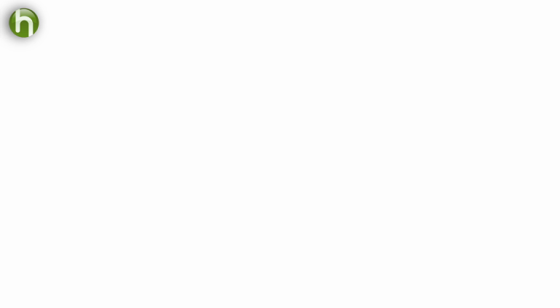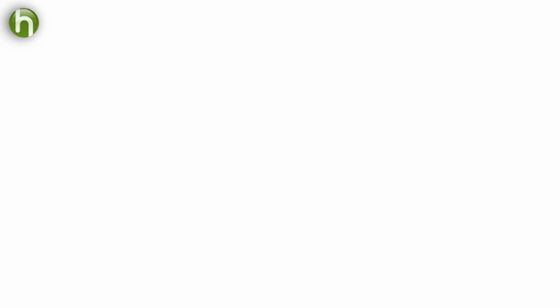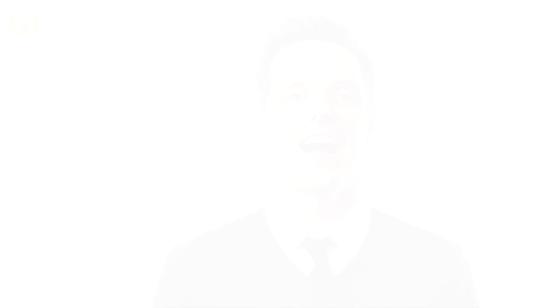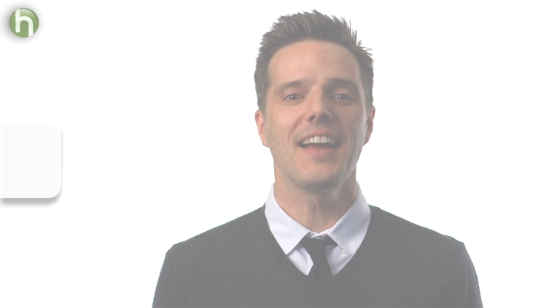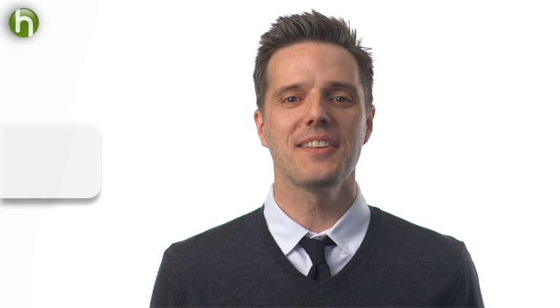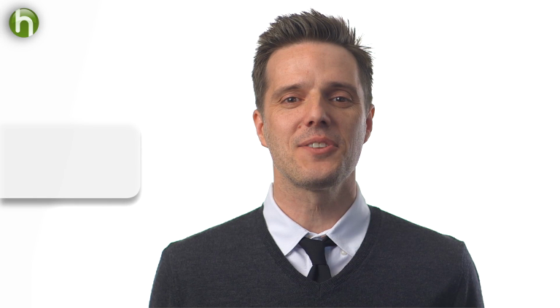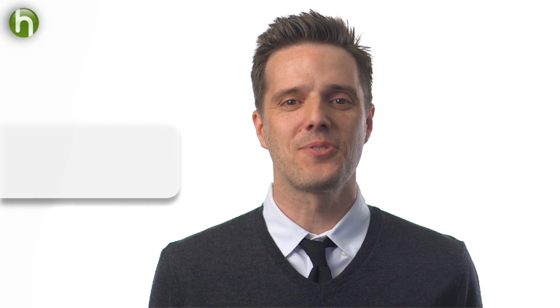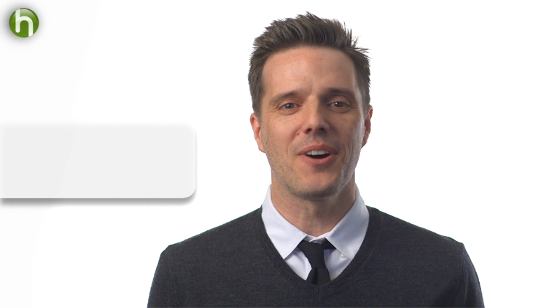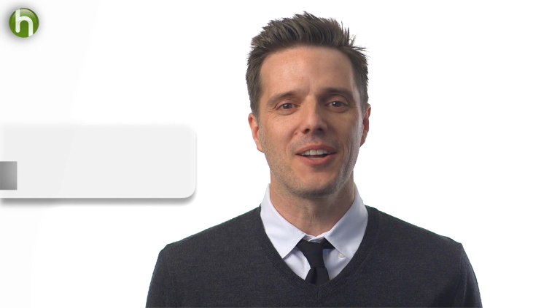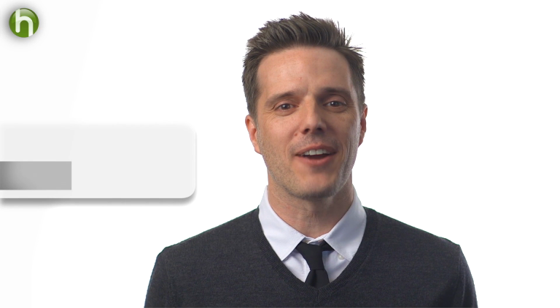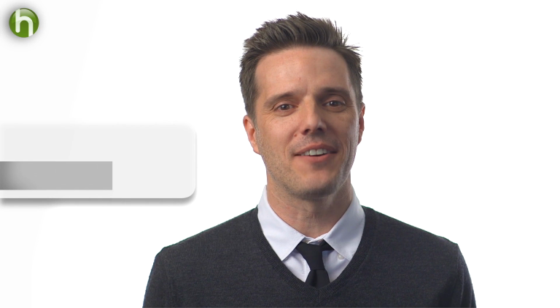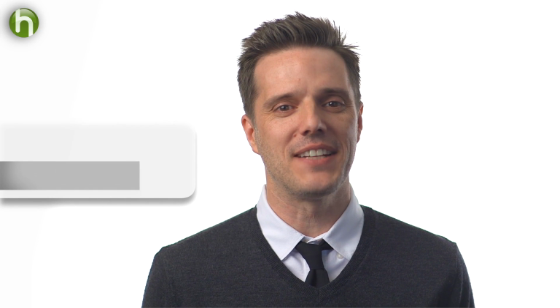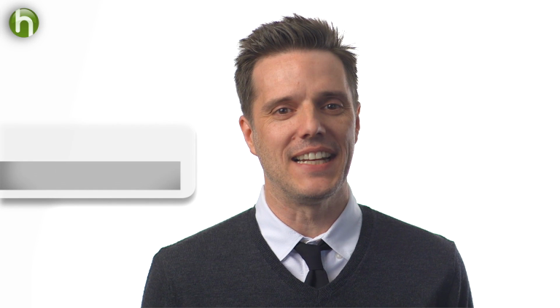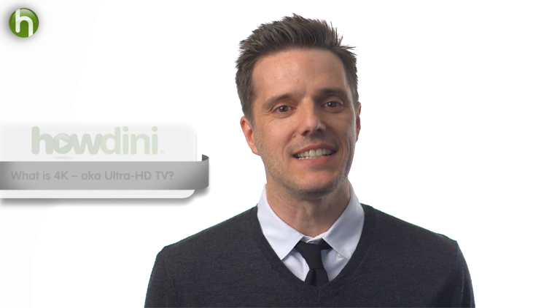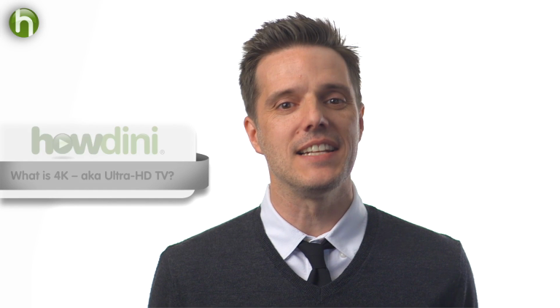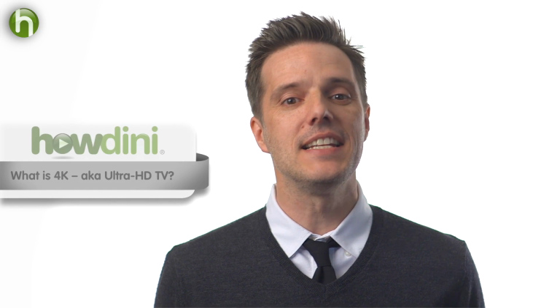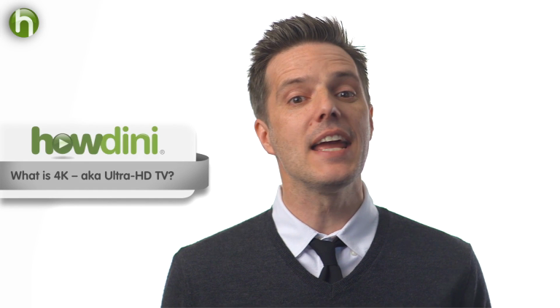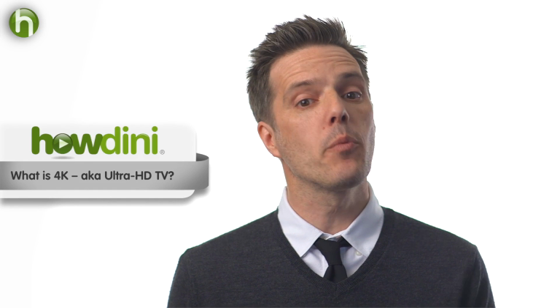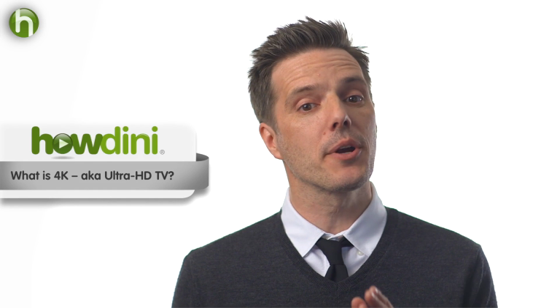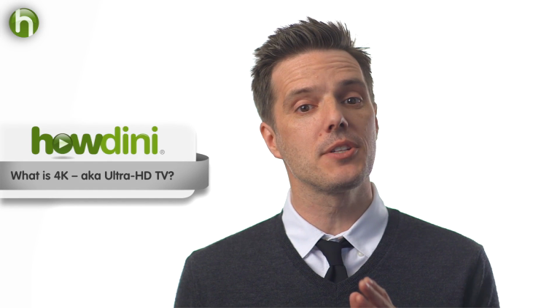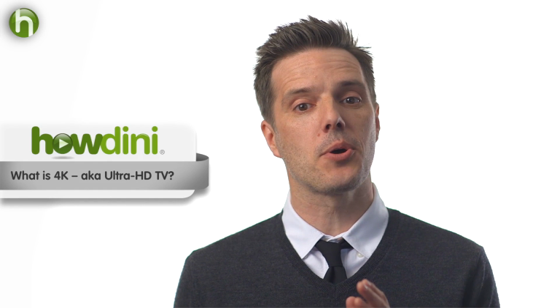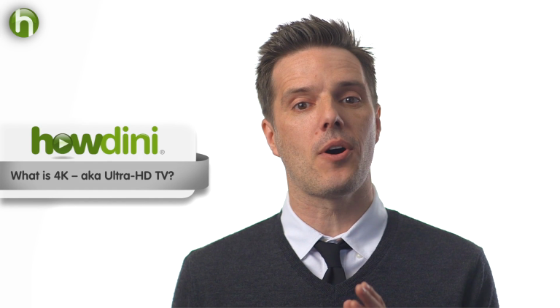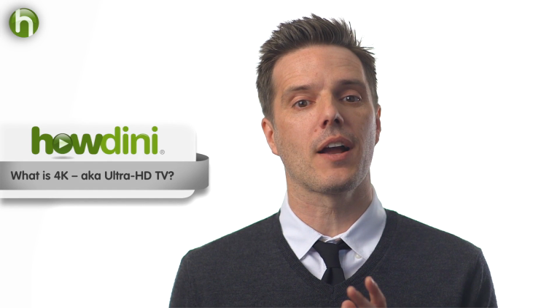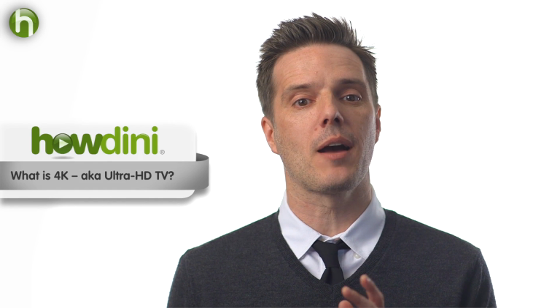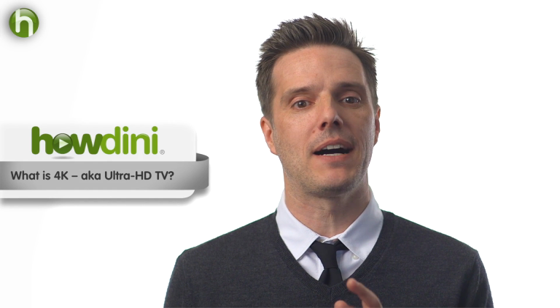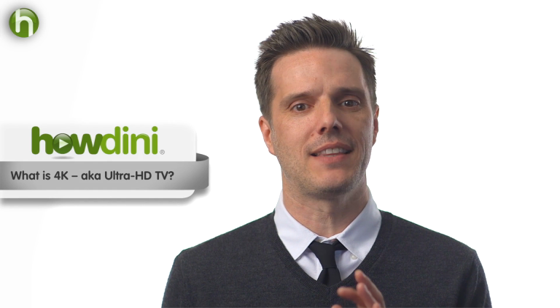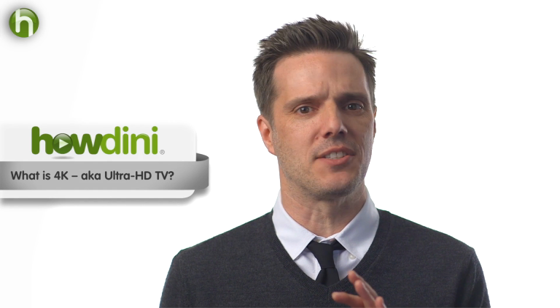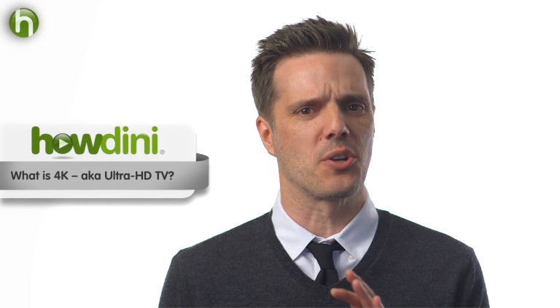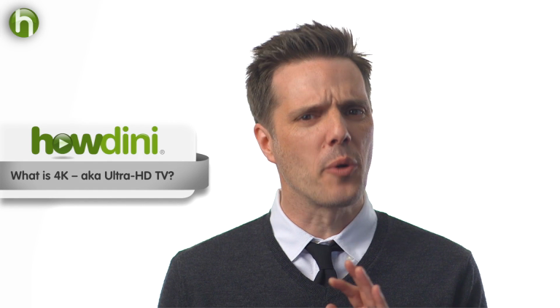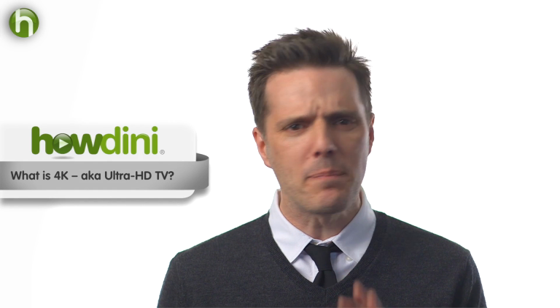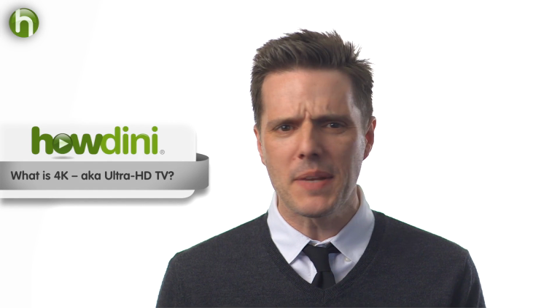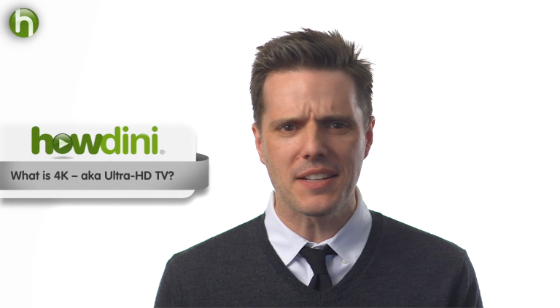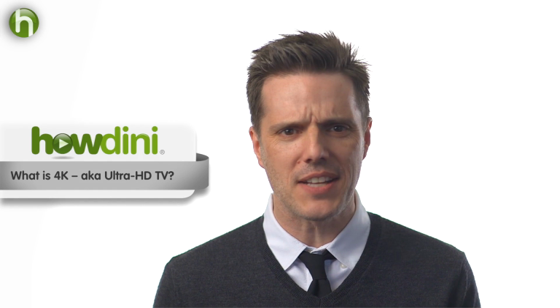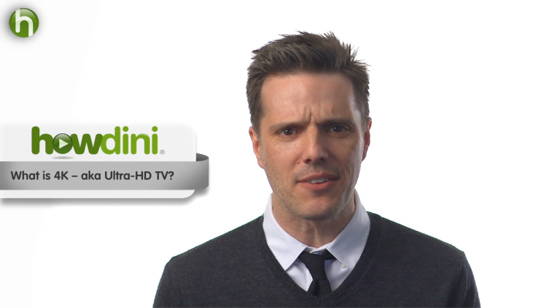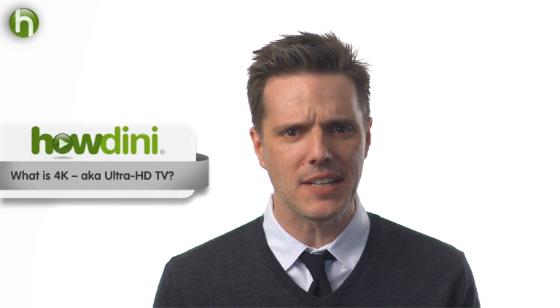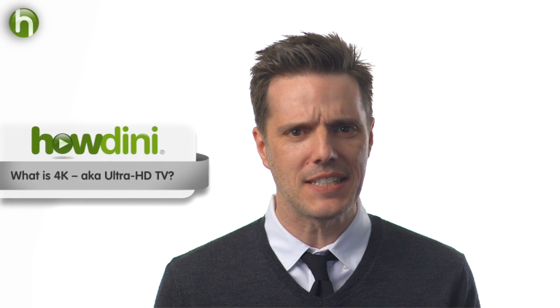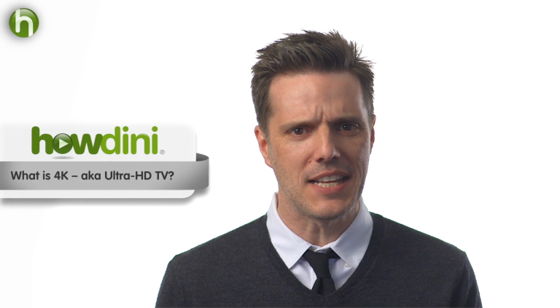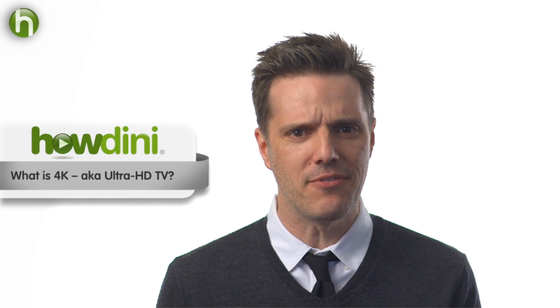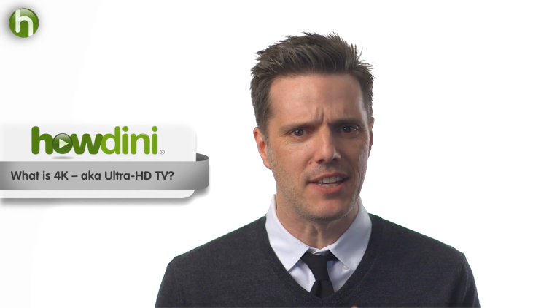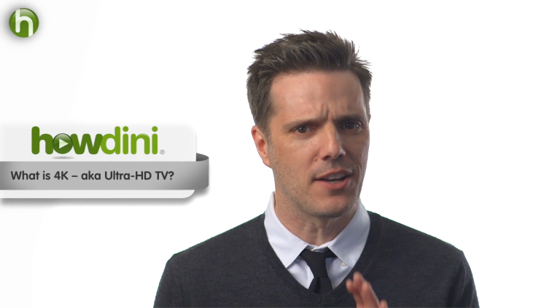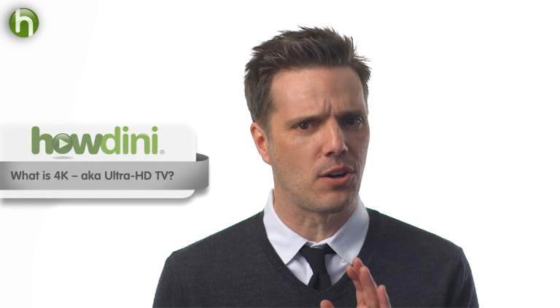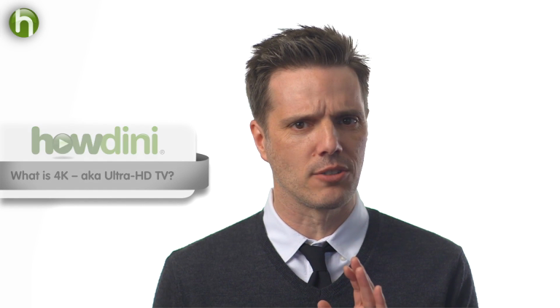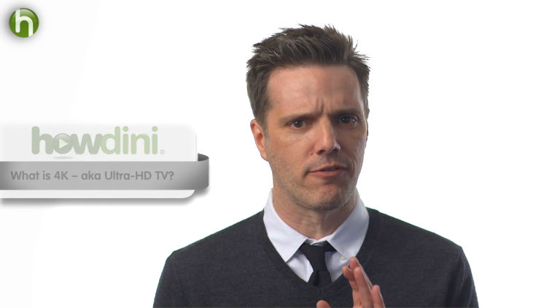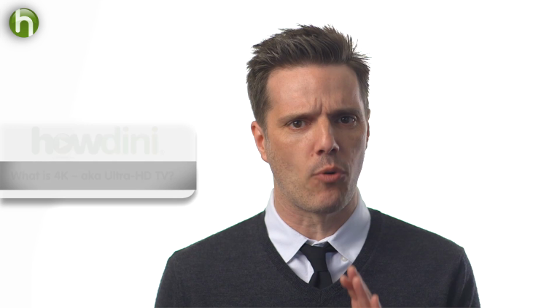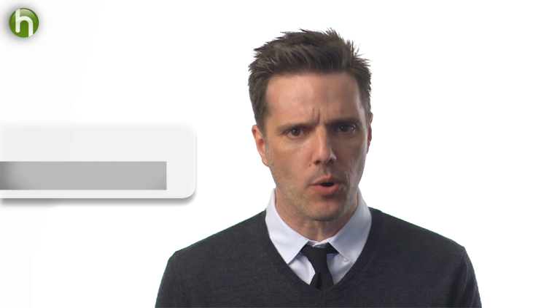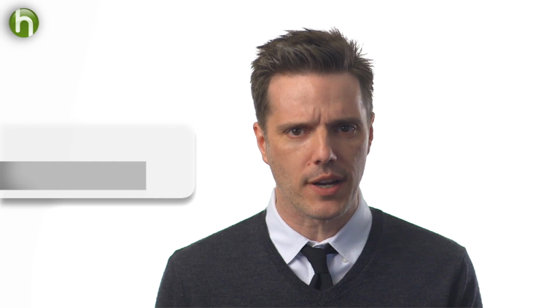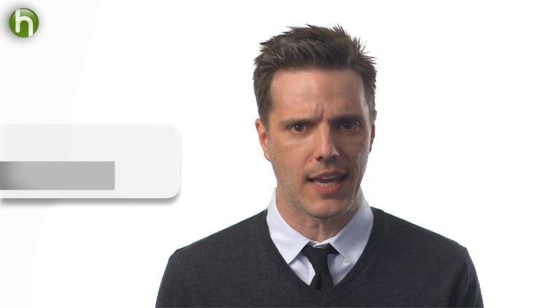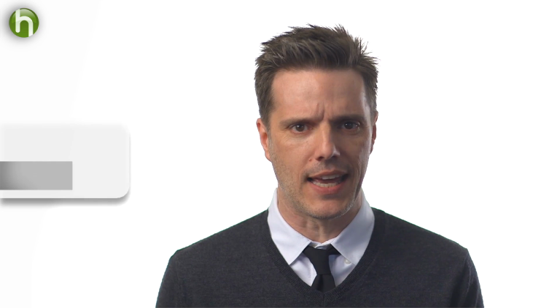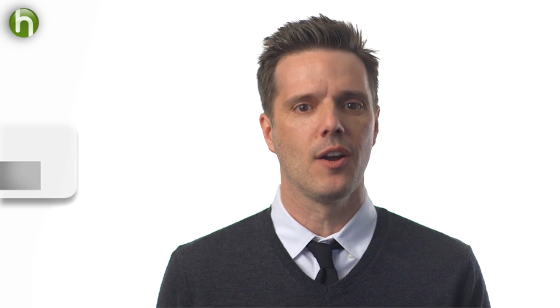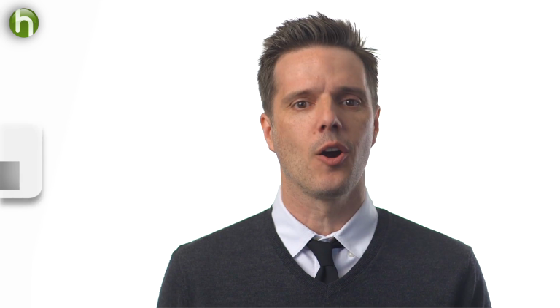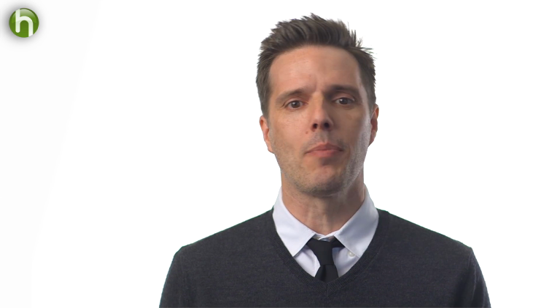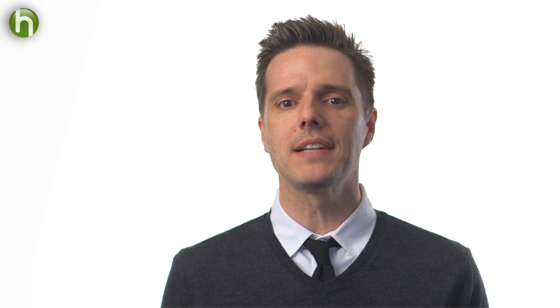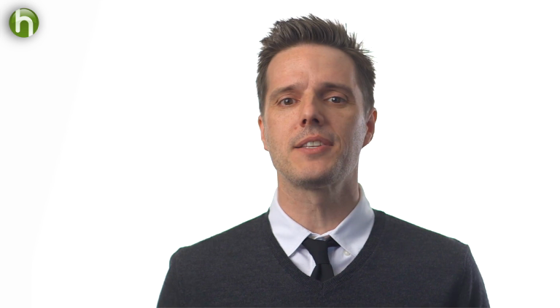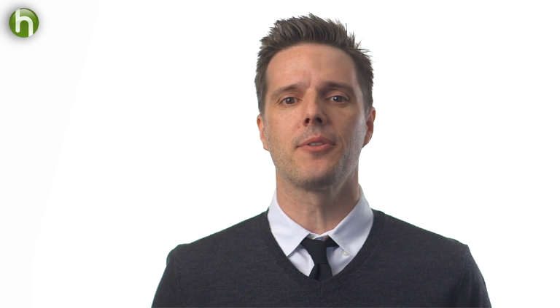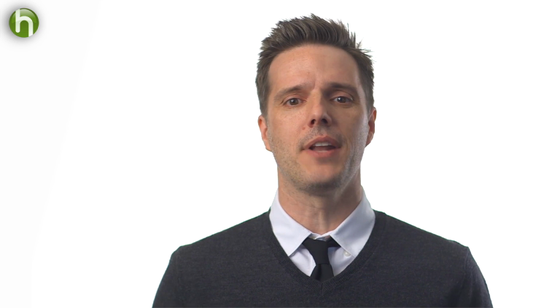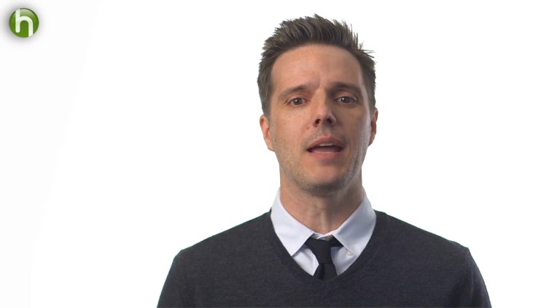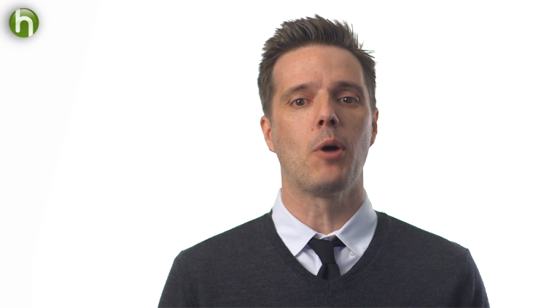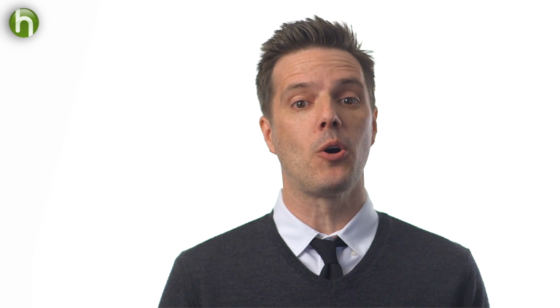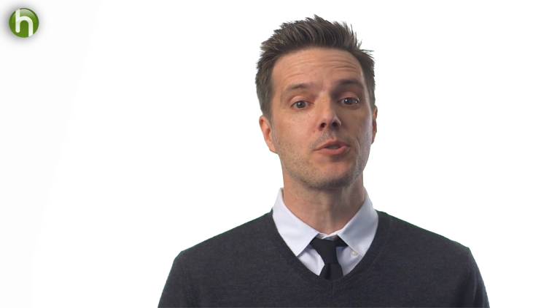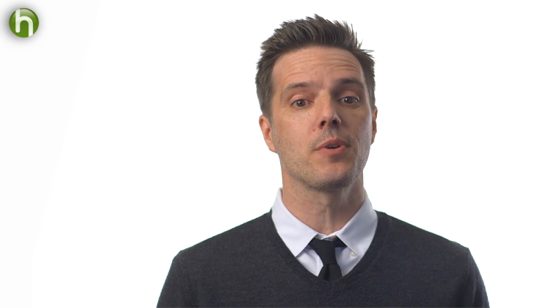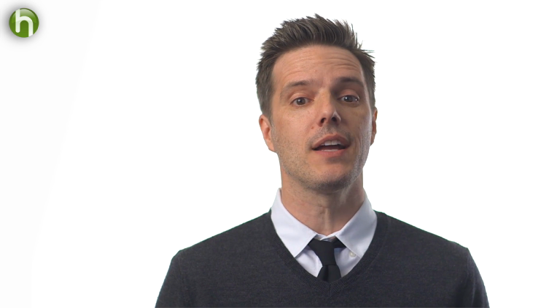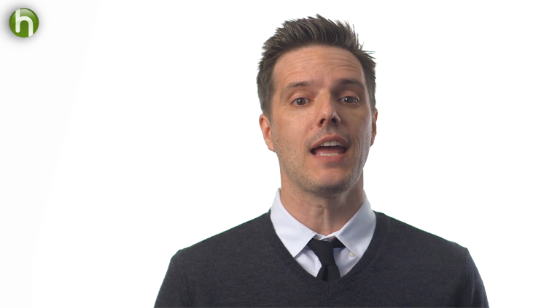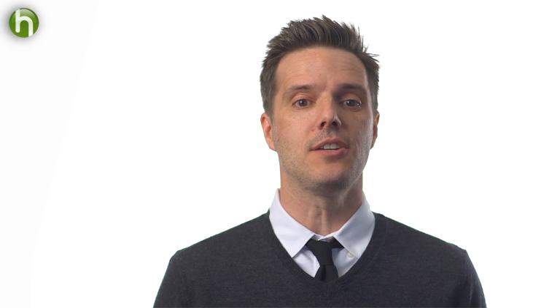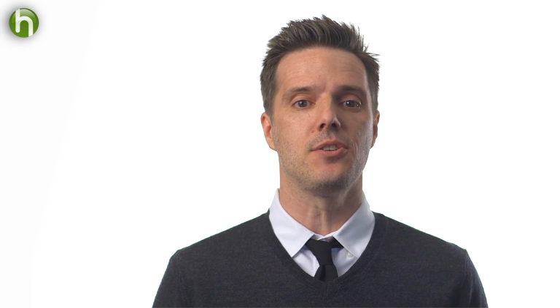Hi, this is Sean for Howdini. Today we're going to talk about this cryptic-sounding TV called 4K, or by its other name, Ultra HD.